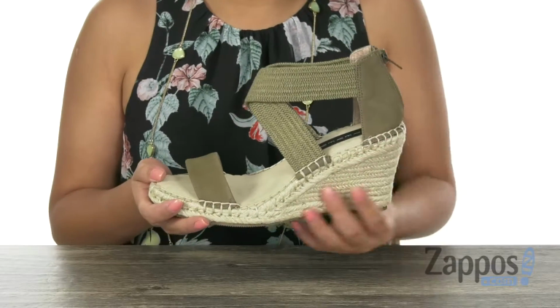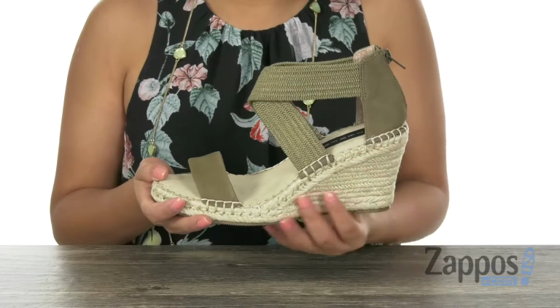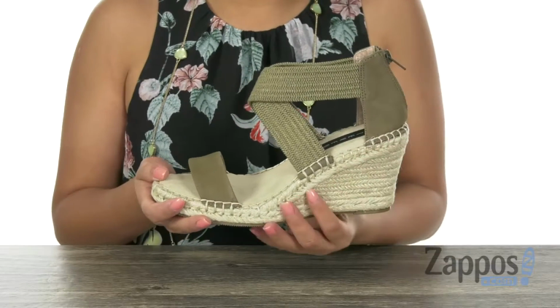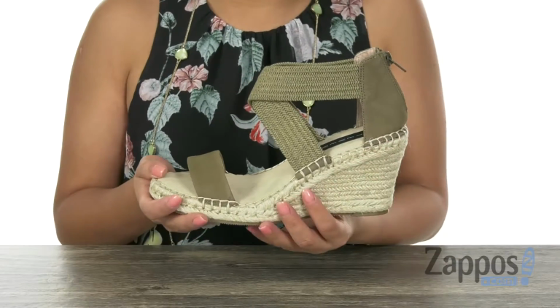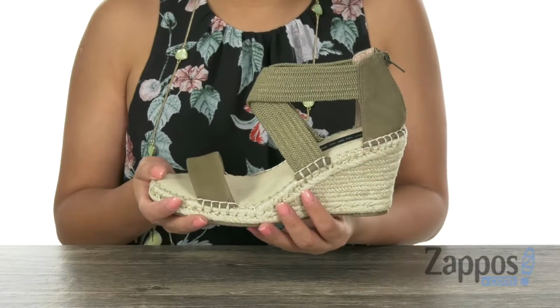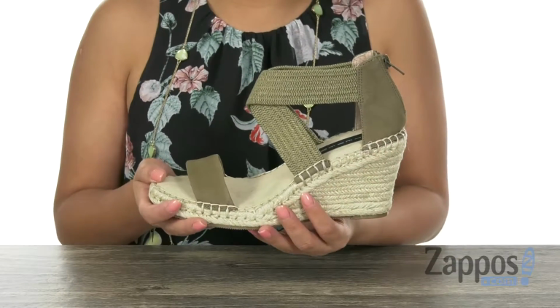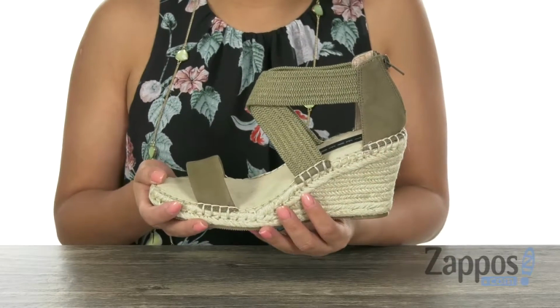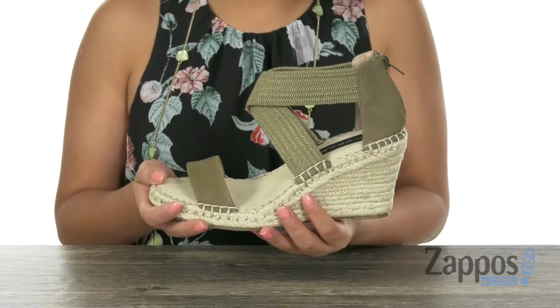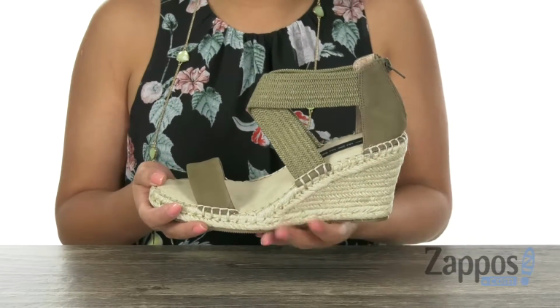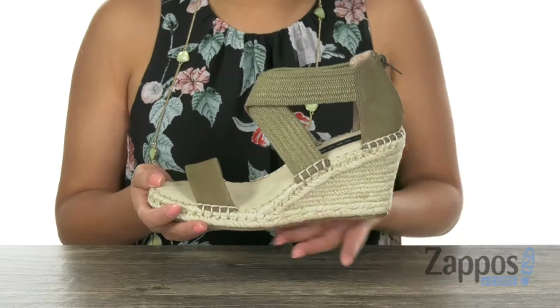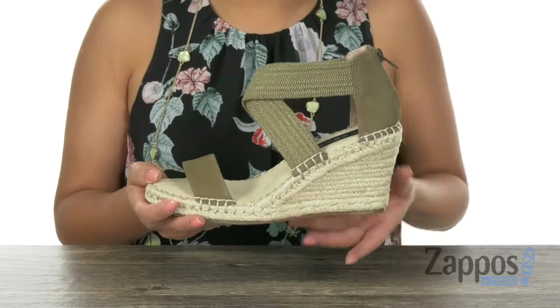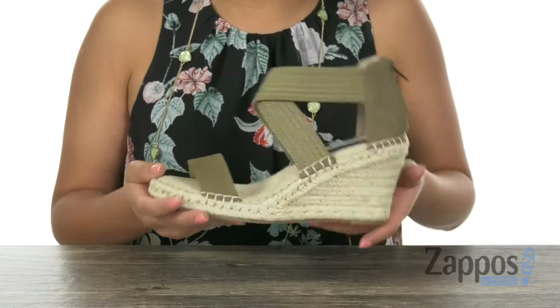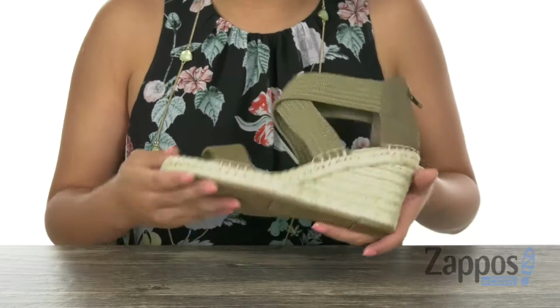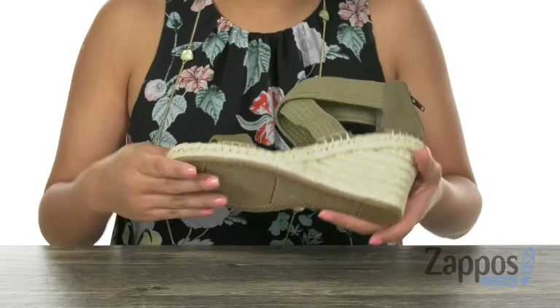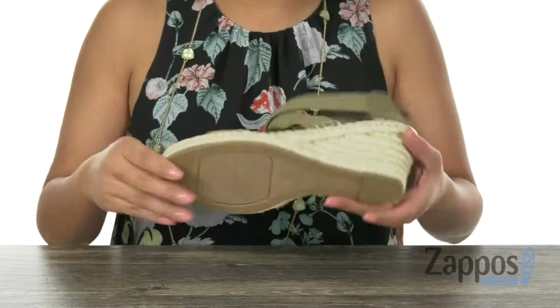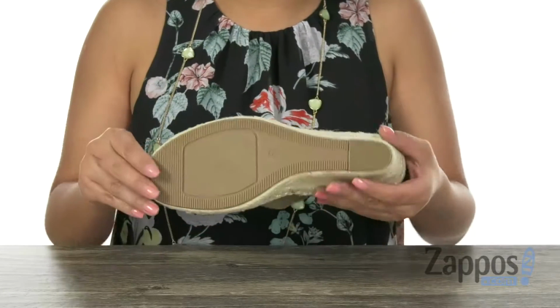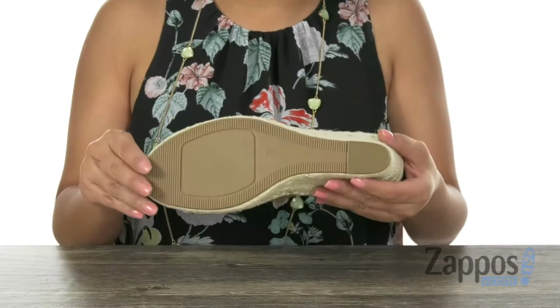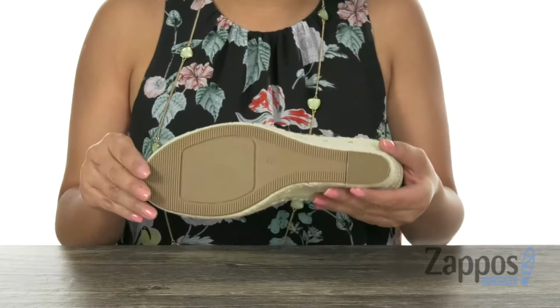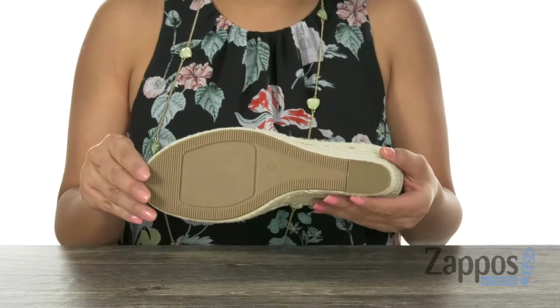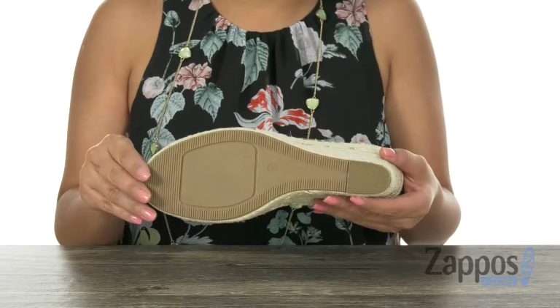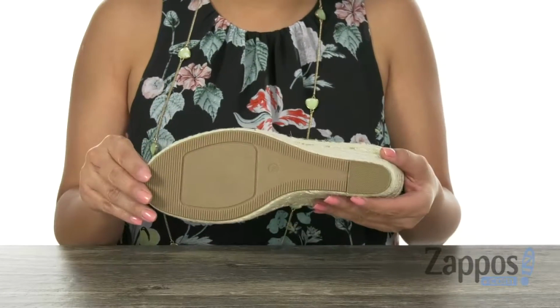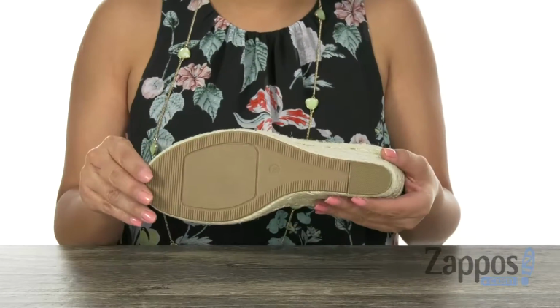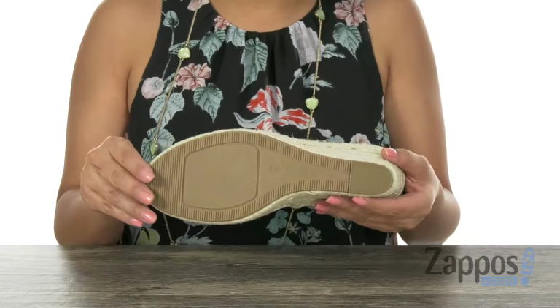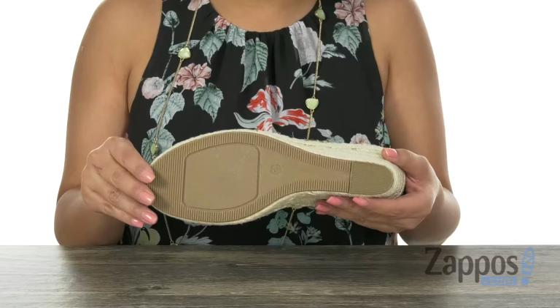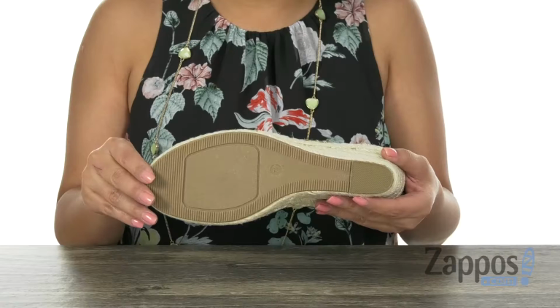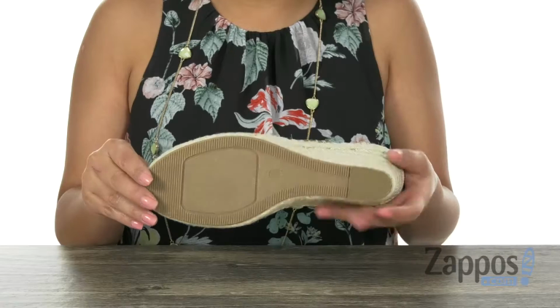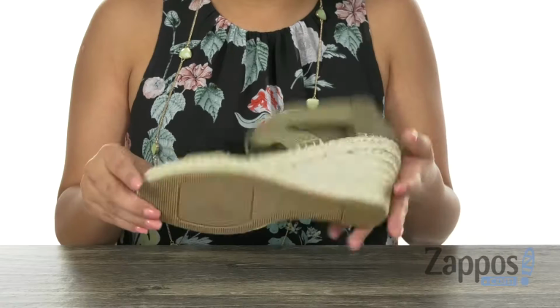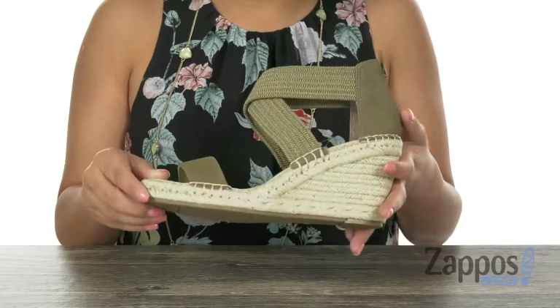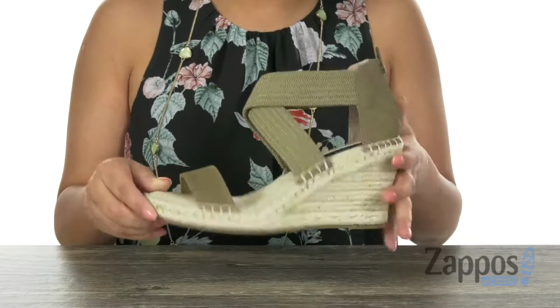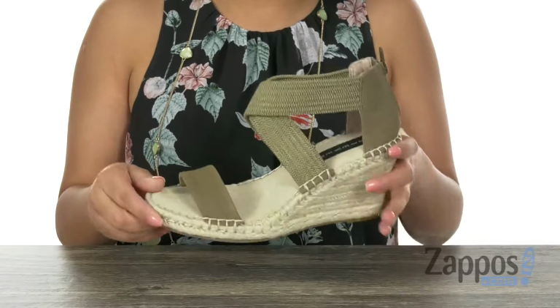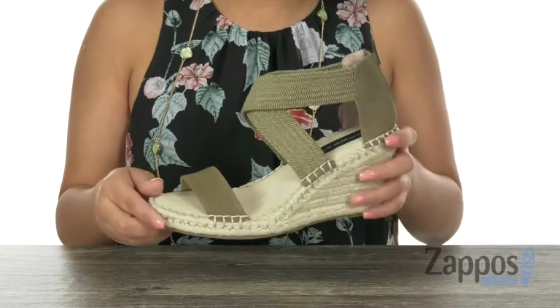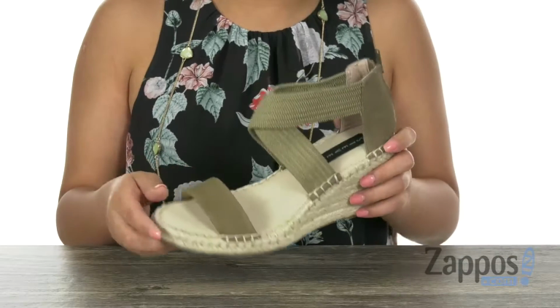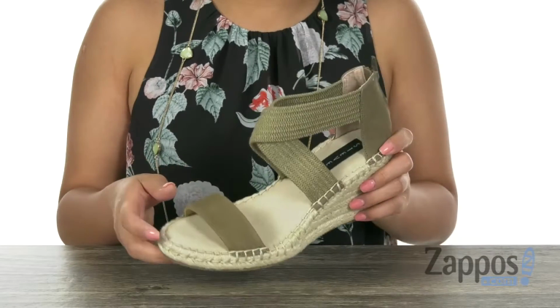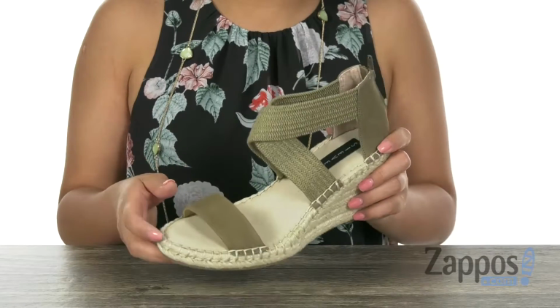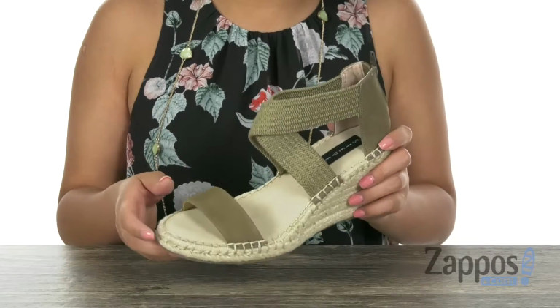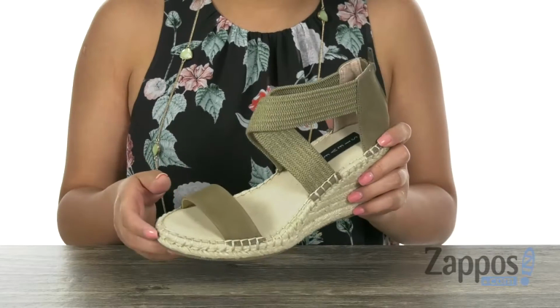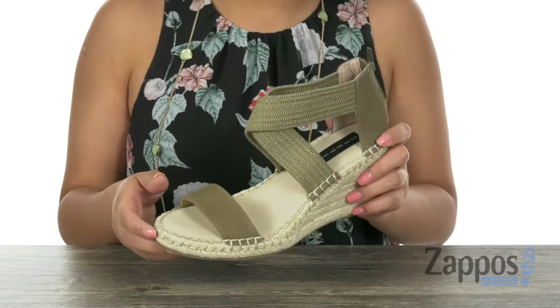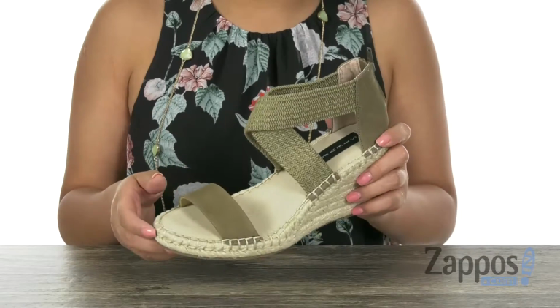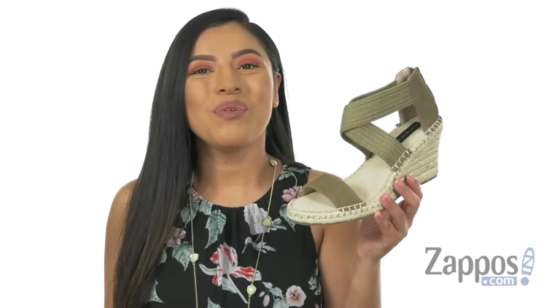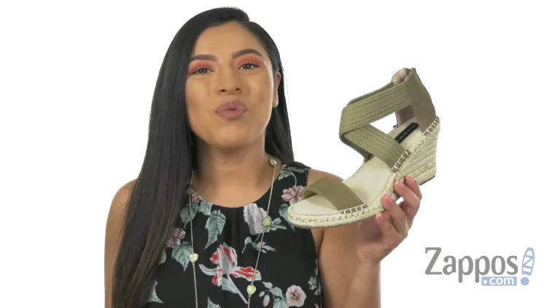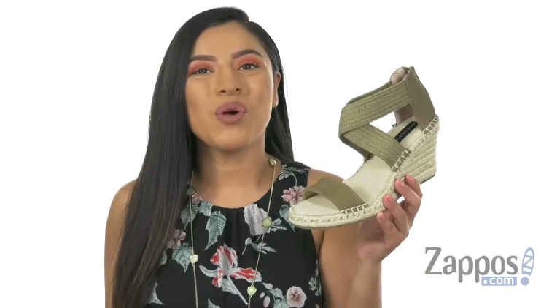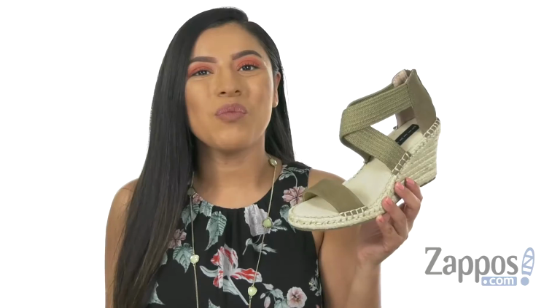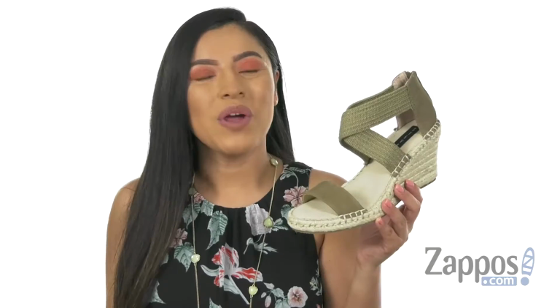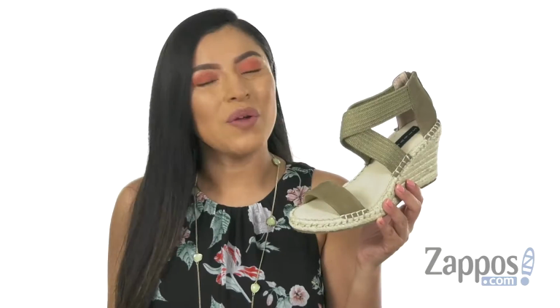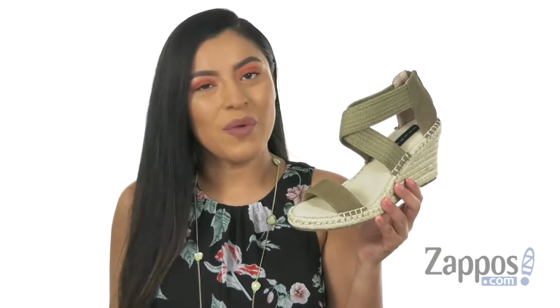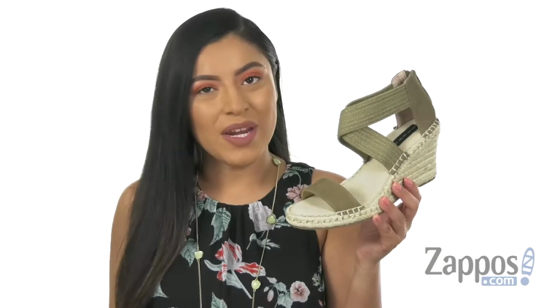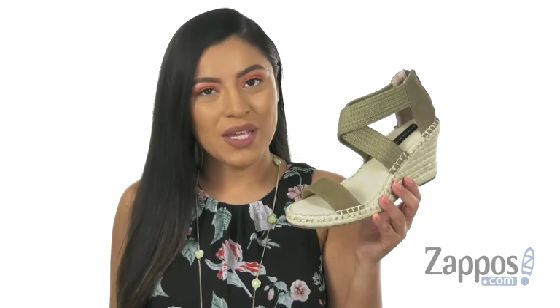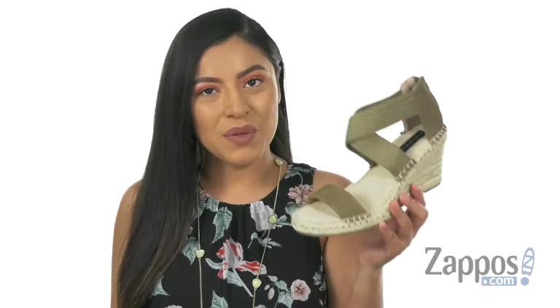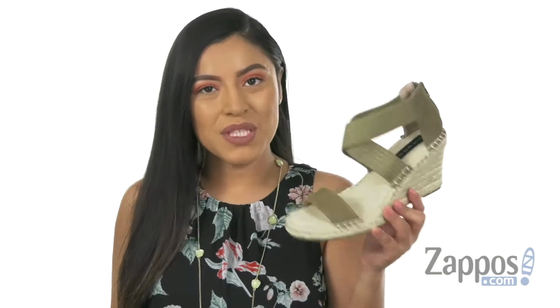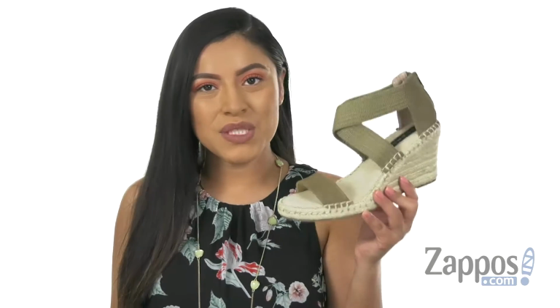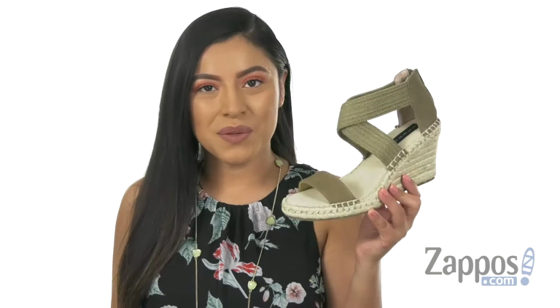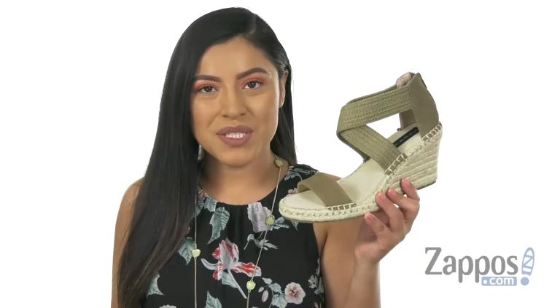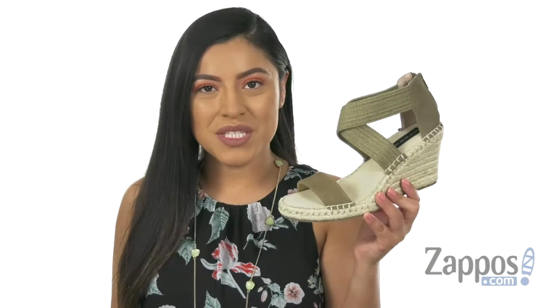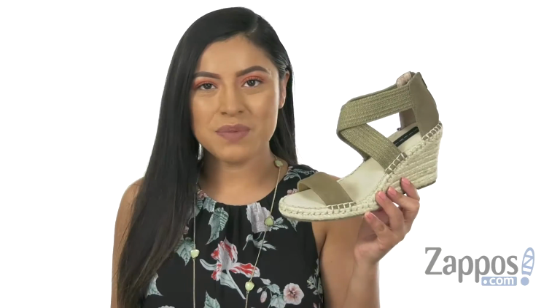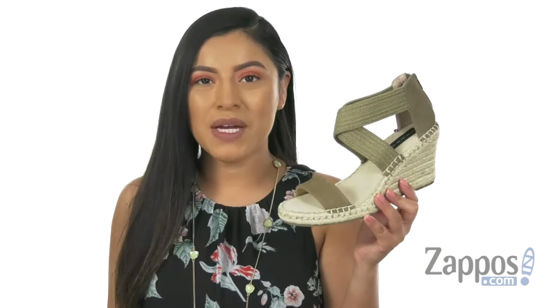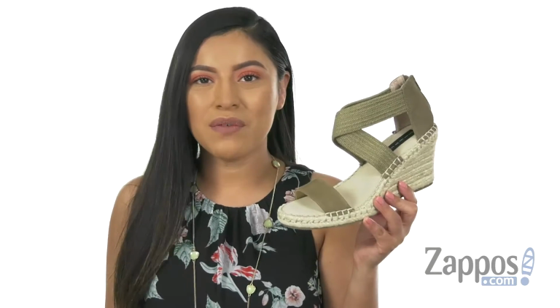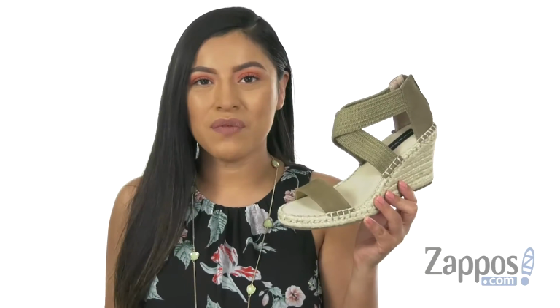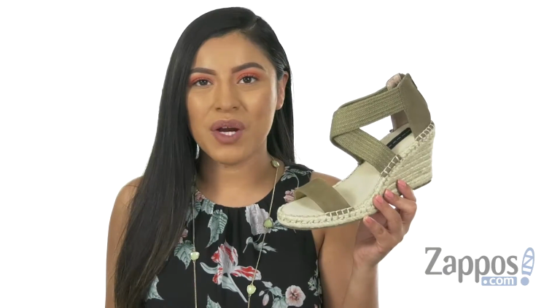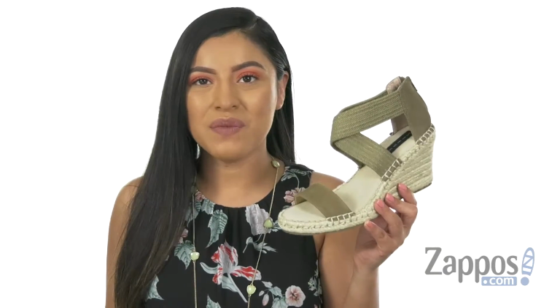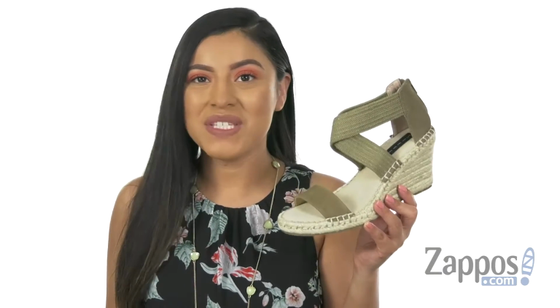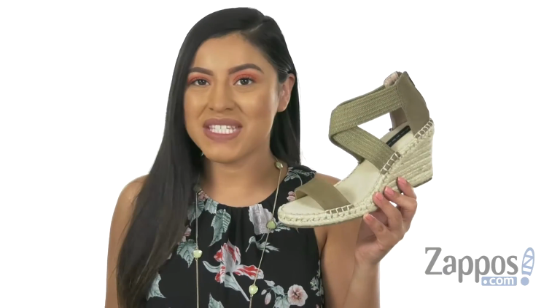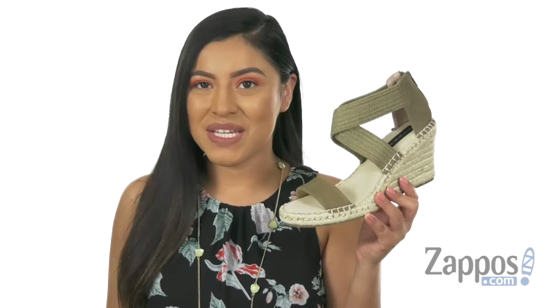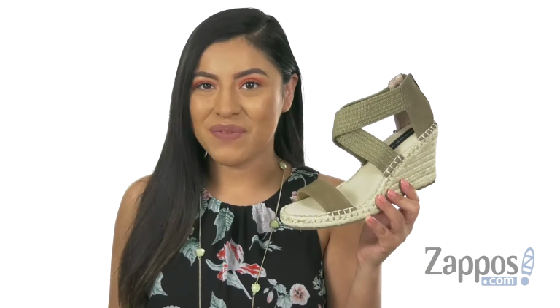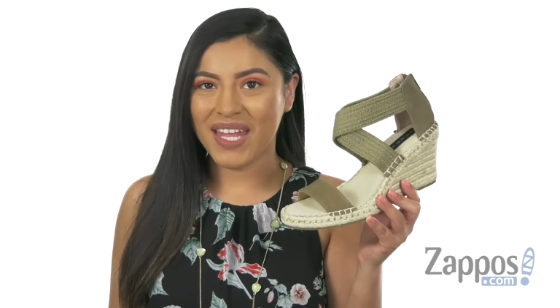This pair does offer a wrapped wedge heel for that extra boost in height, and it's all on a man-made outsole. Be warm weather ready with this gorgeous pair from Stephen.